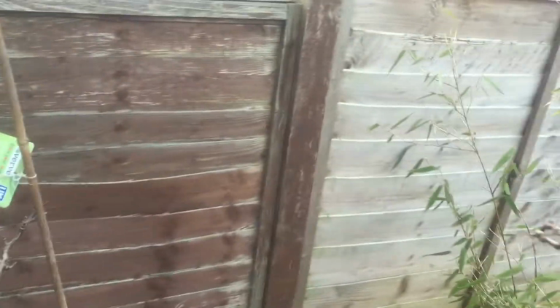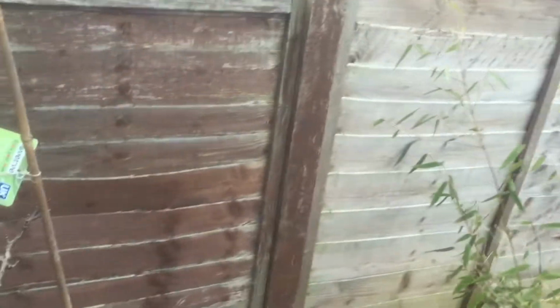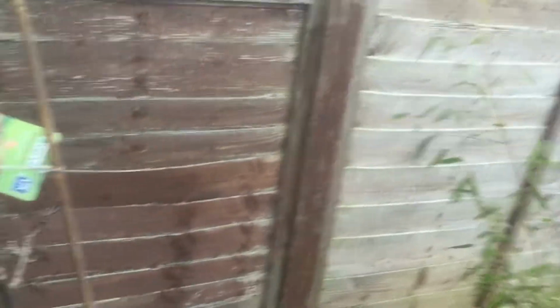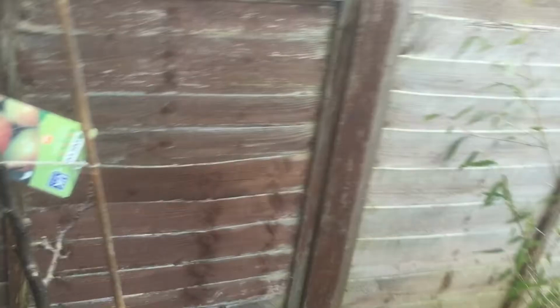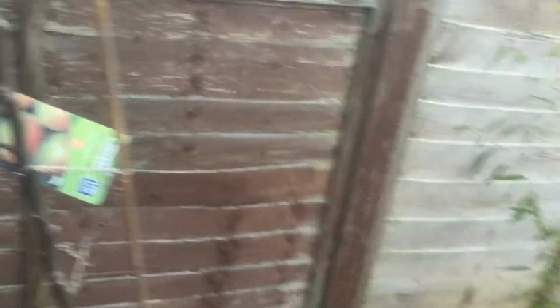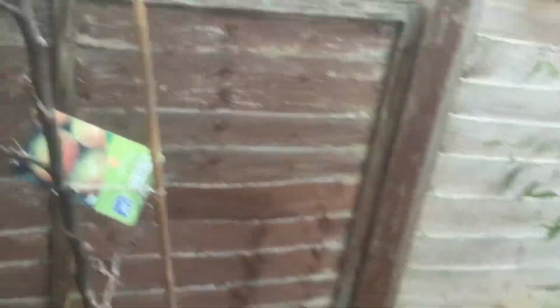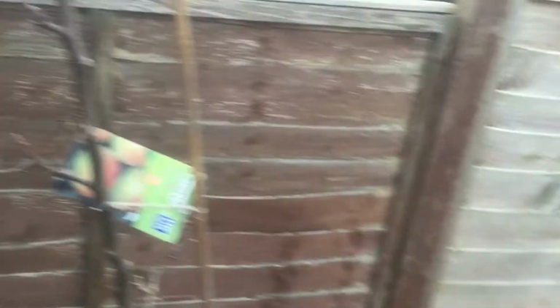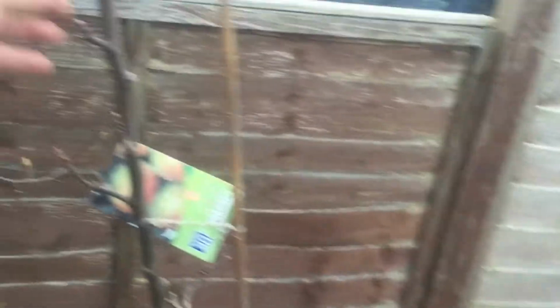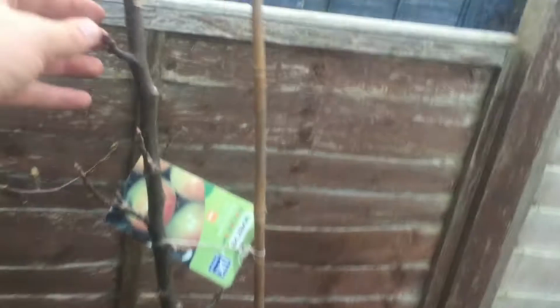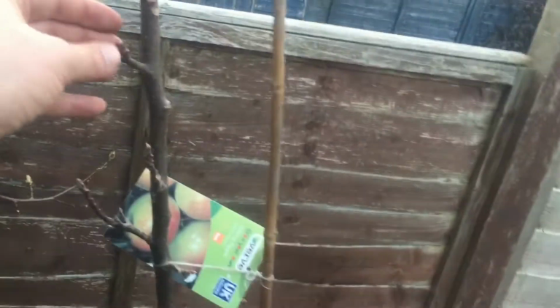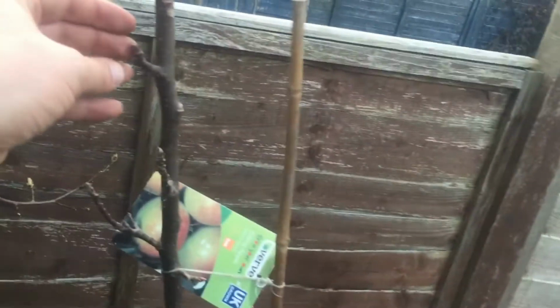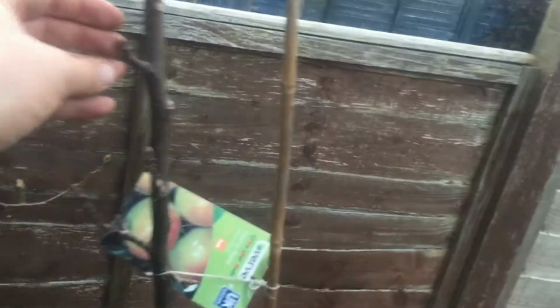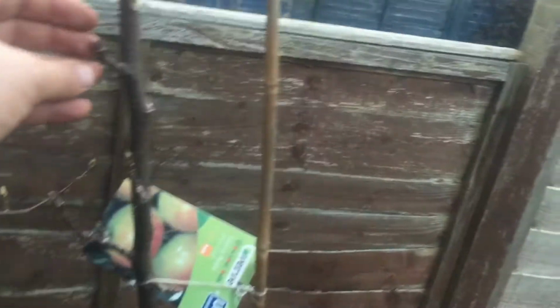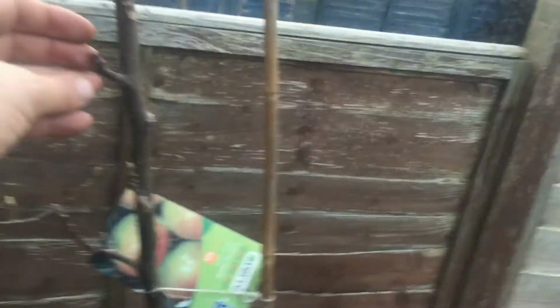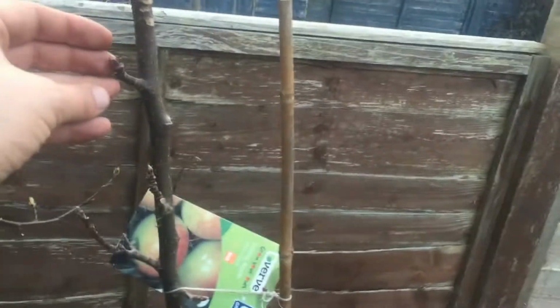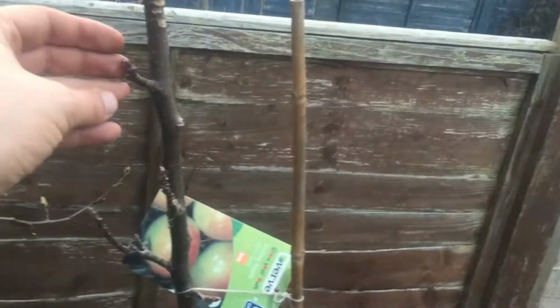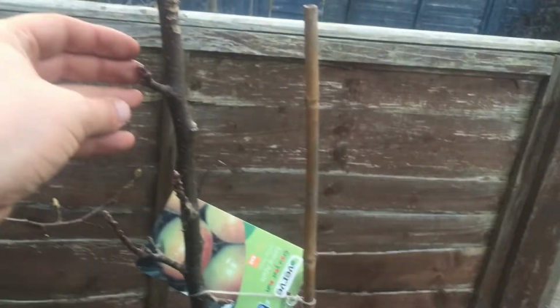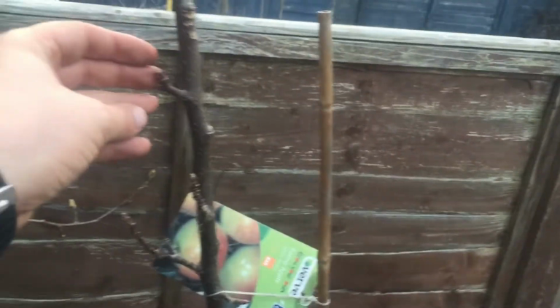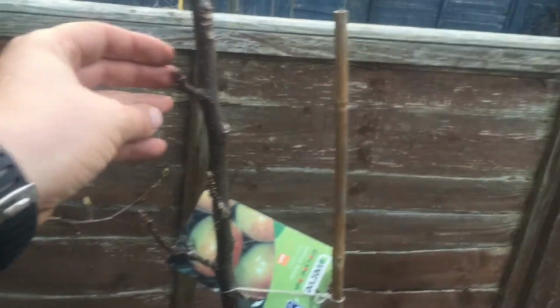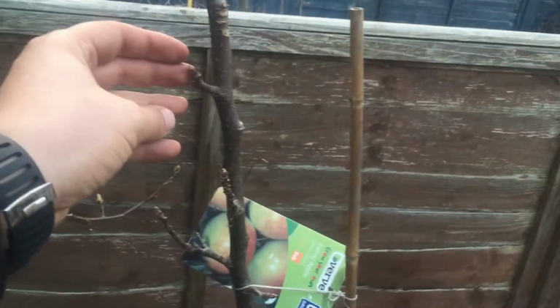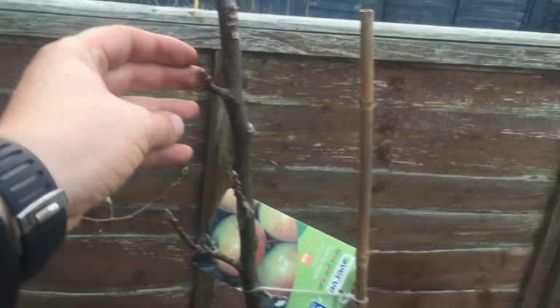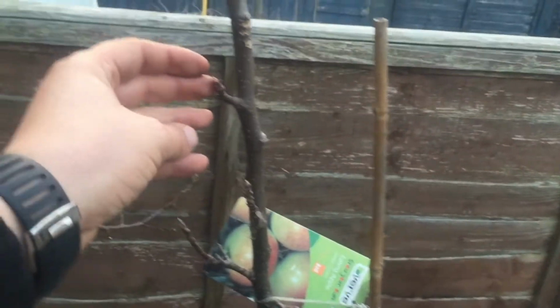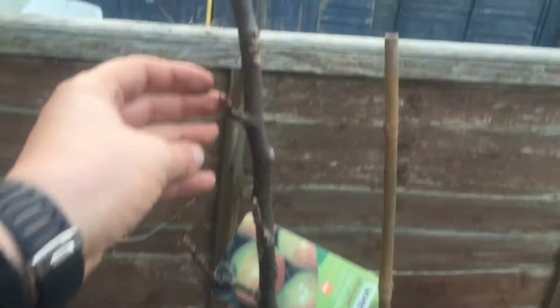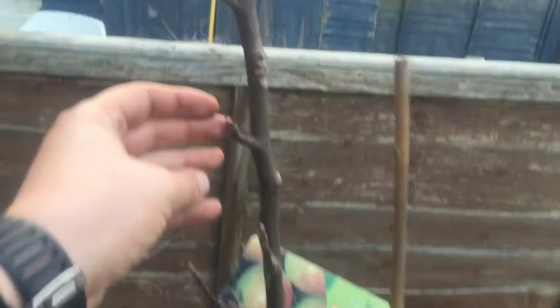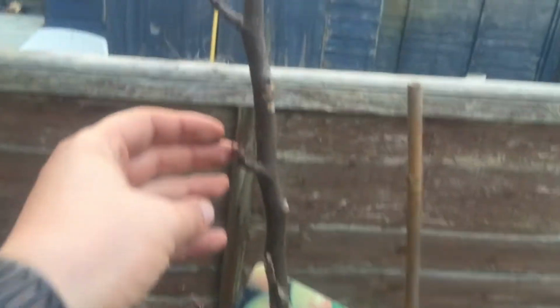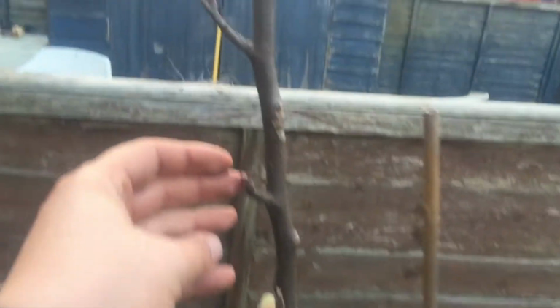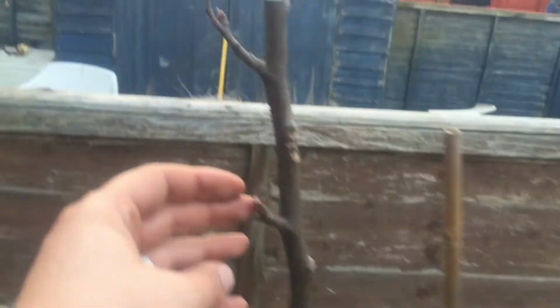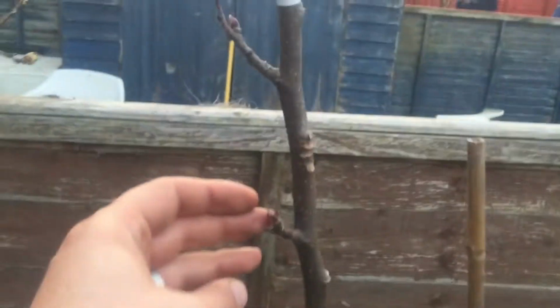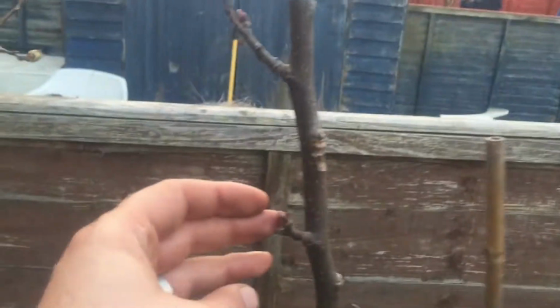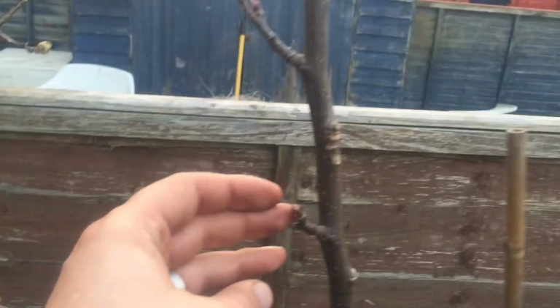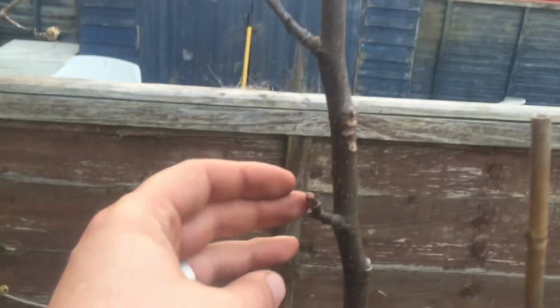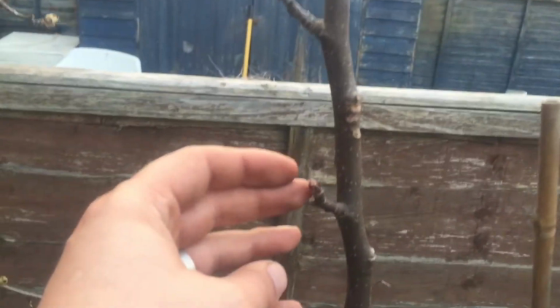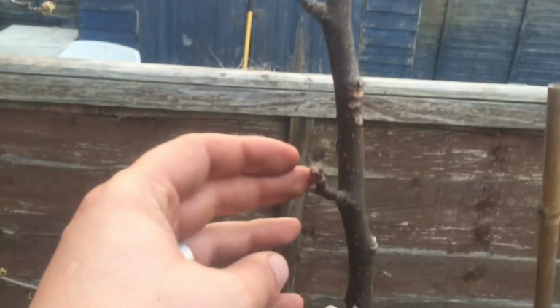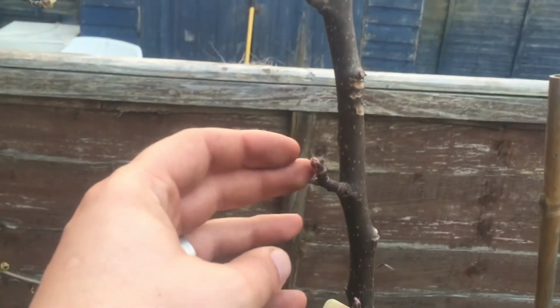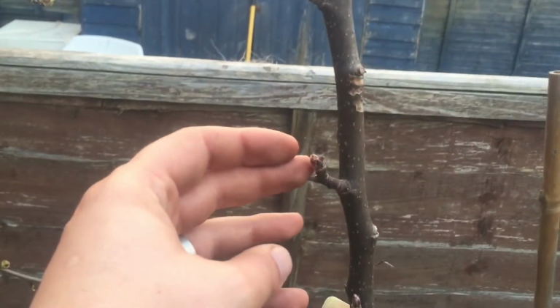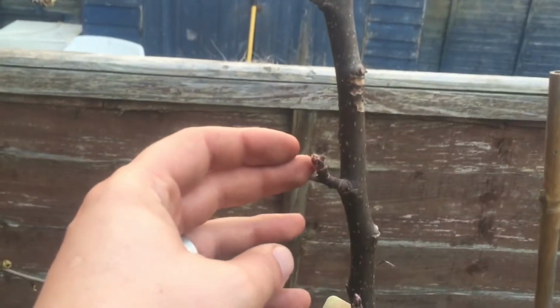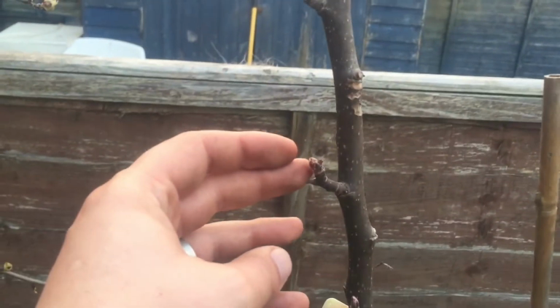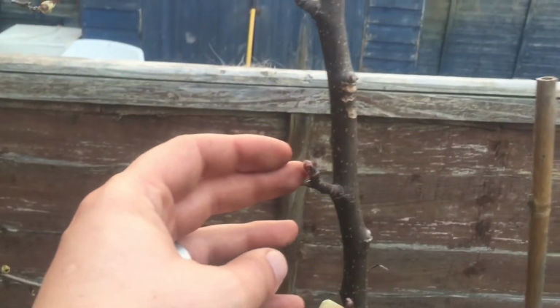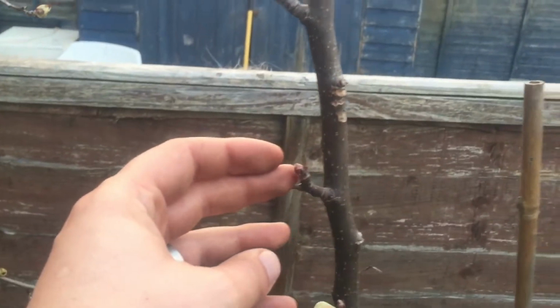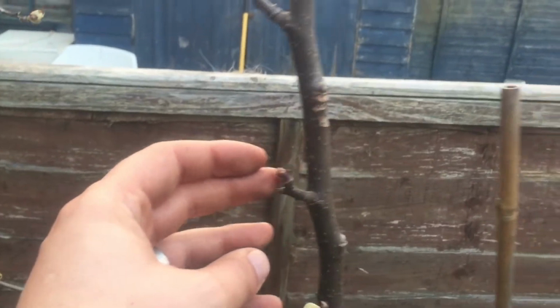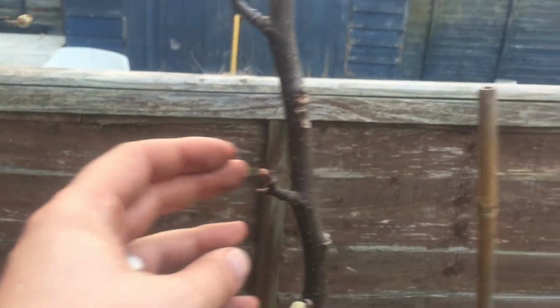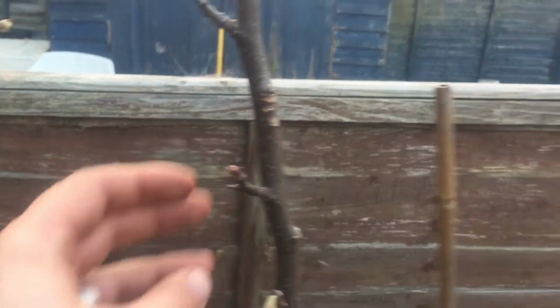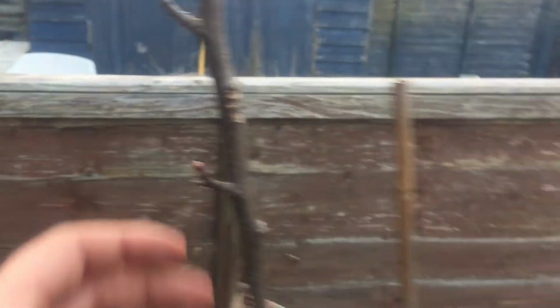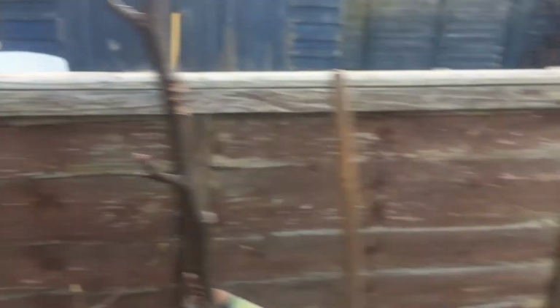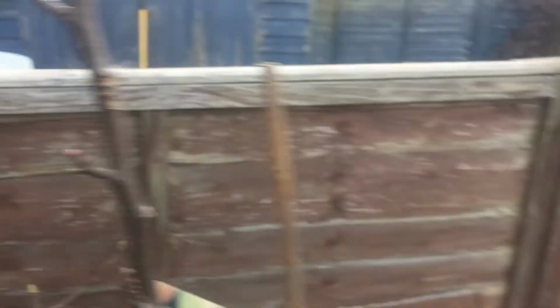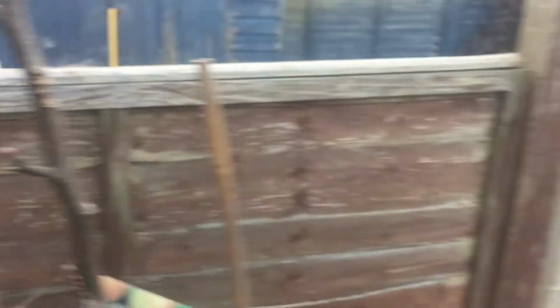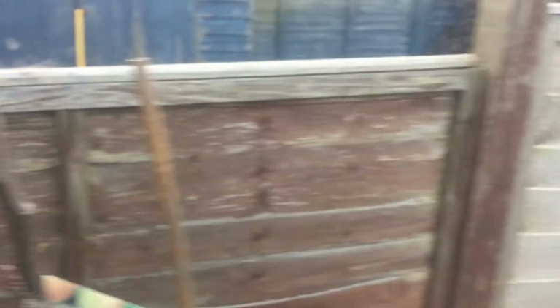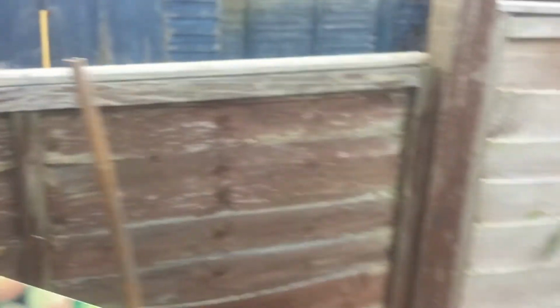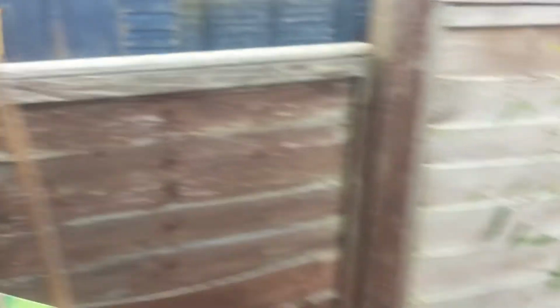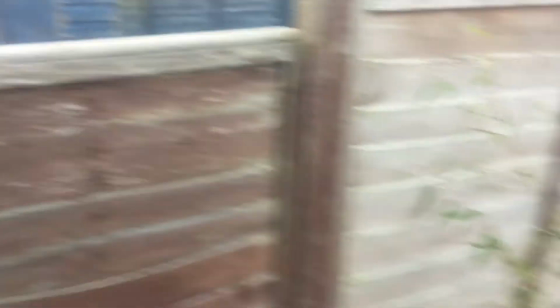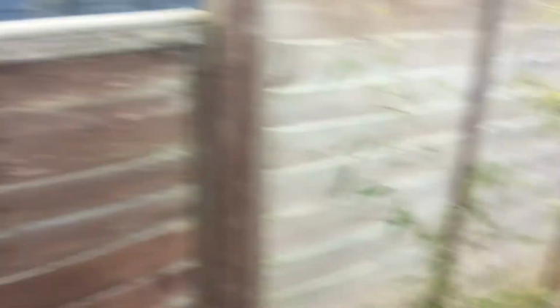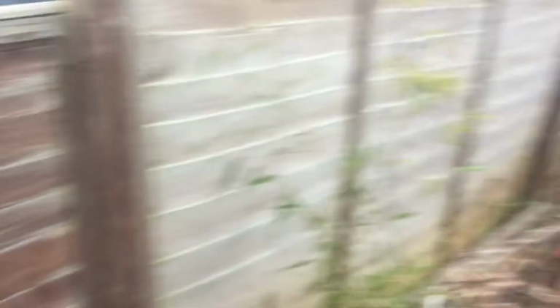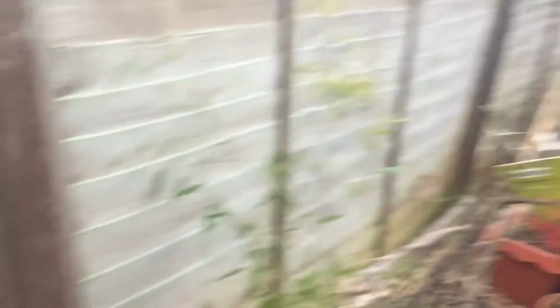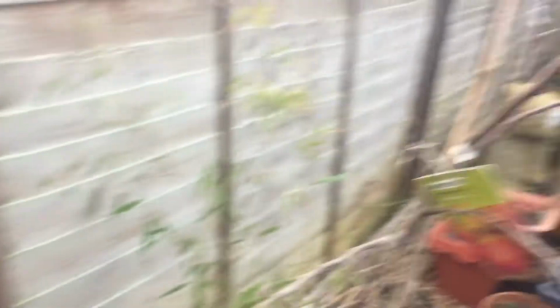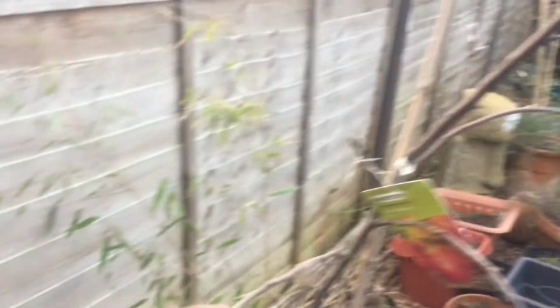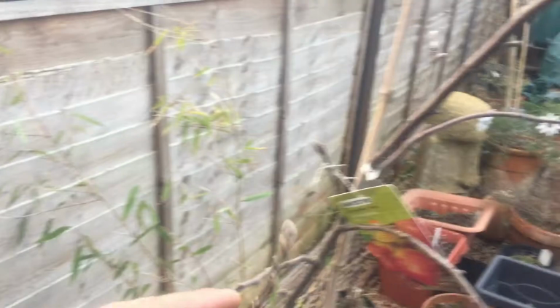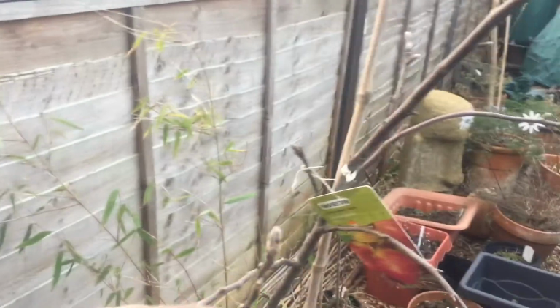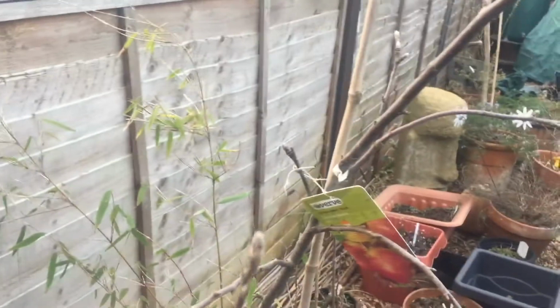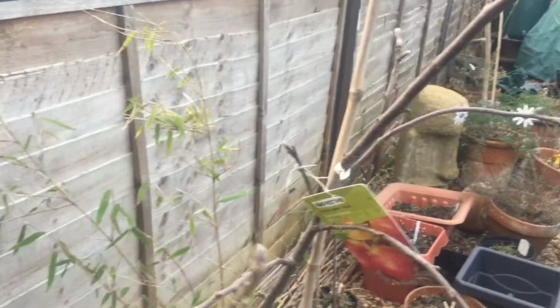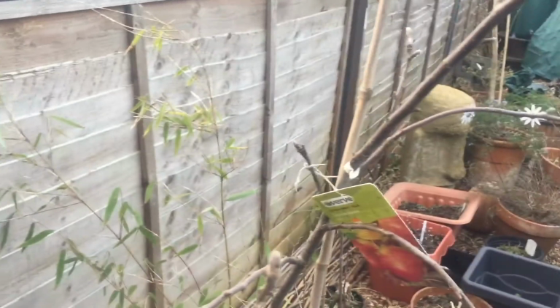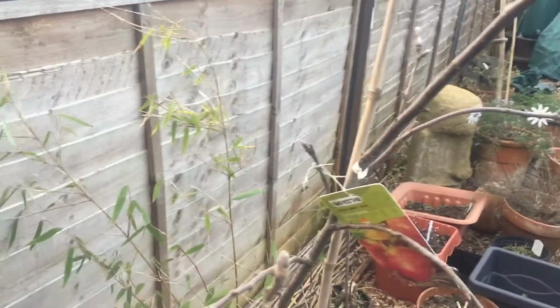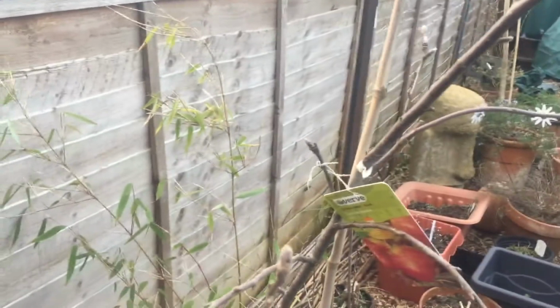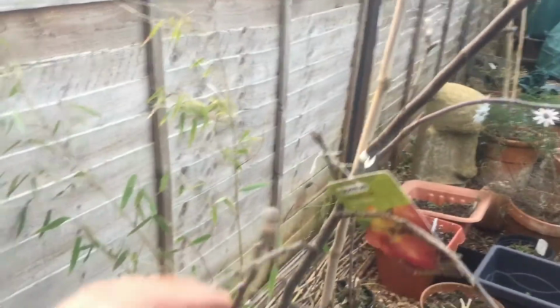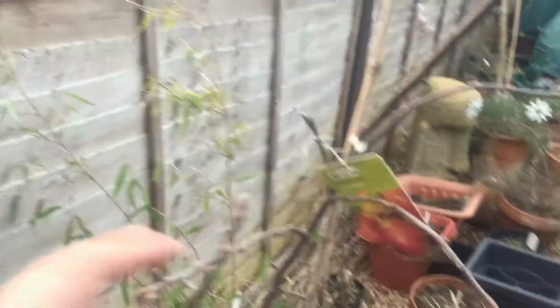Apple tree again also just starting to come into bud - I think you can just see that - and the same with this apple tree.